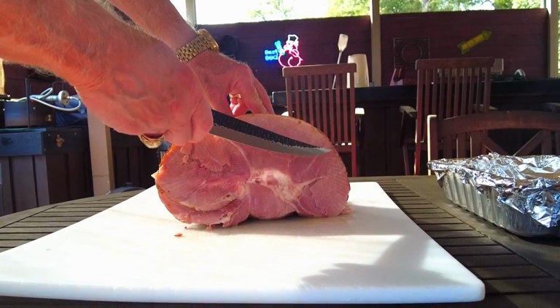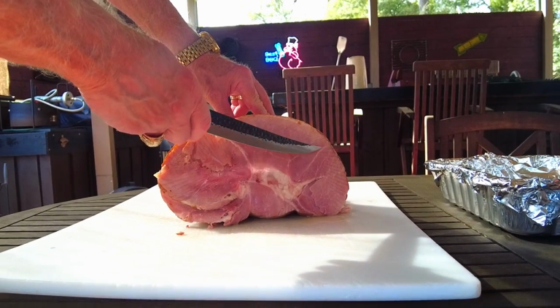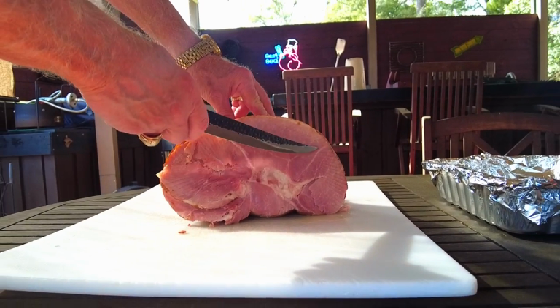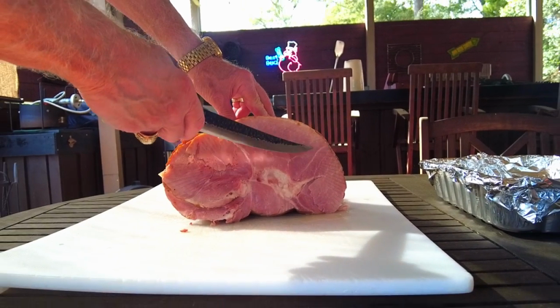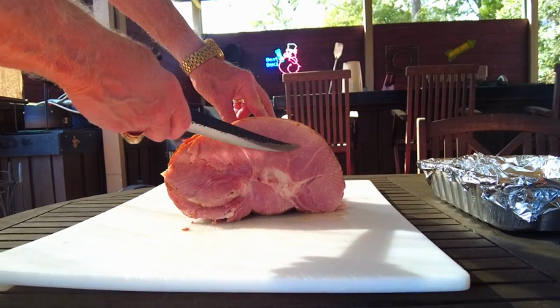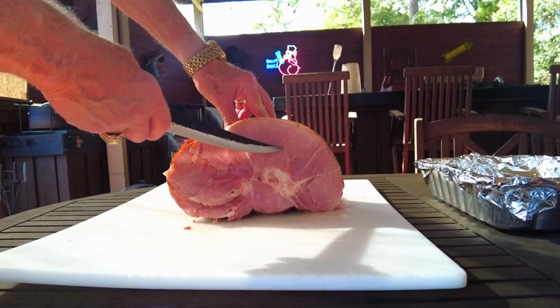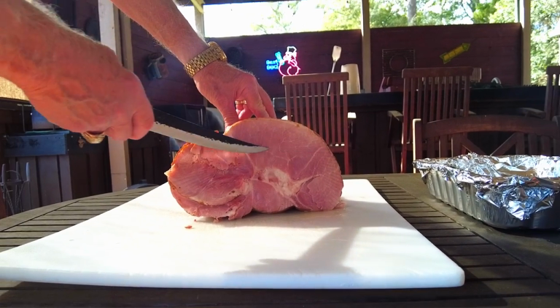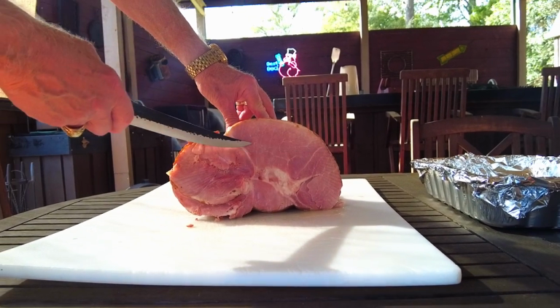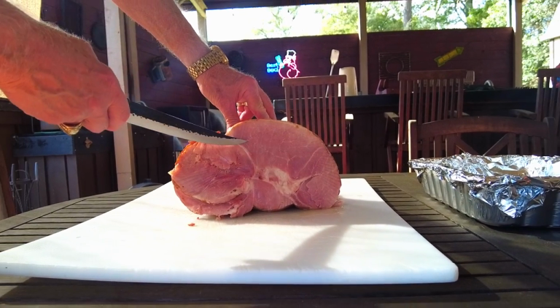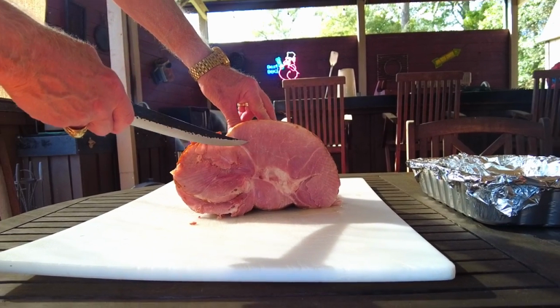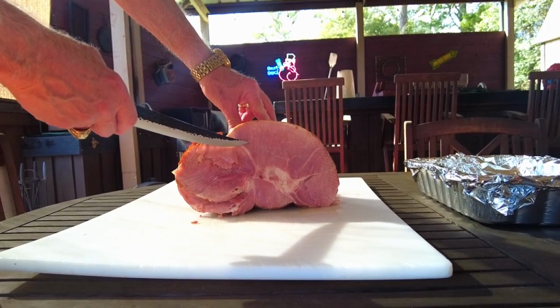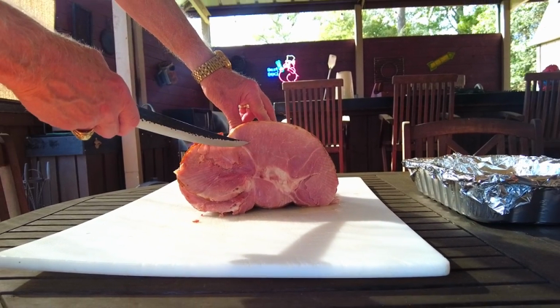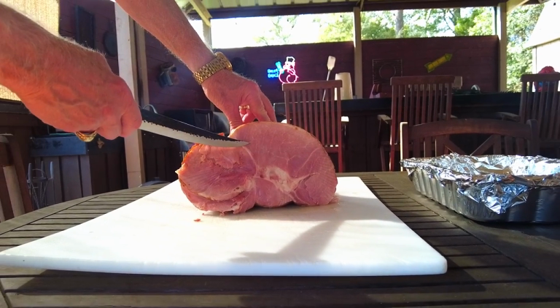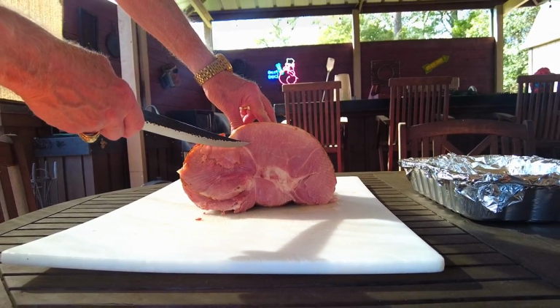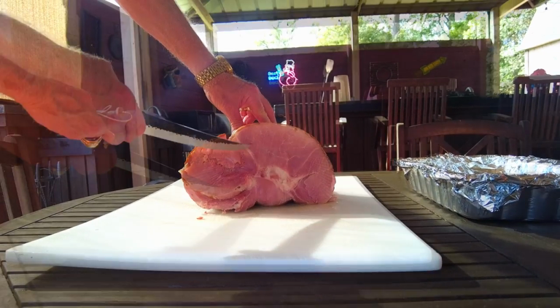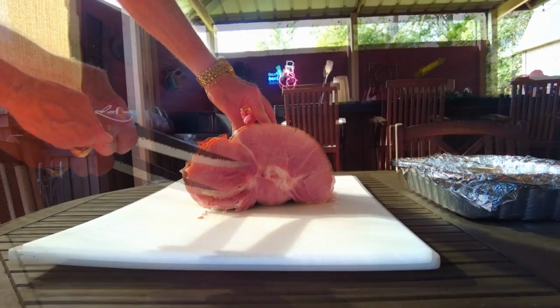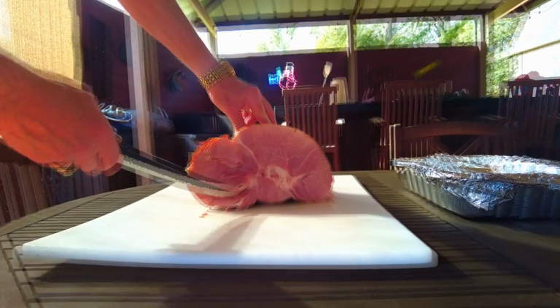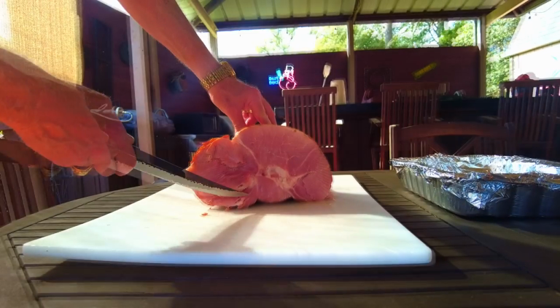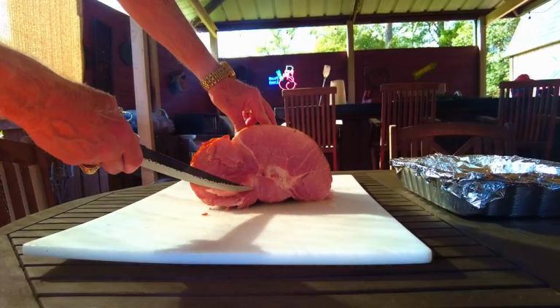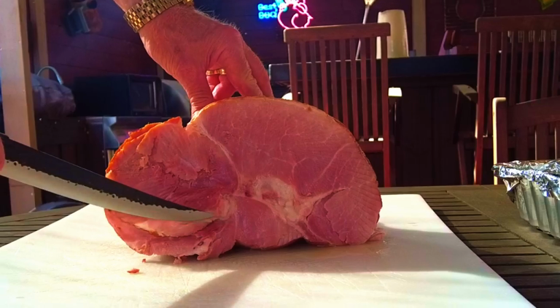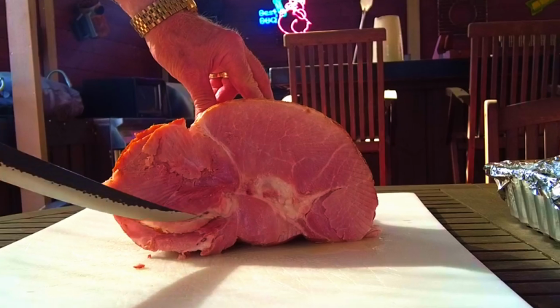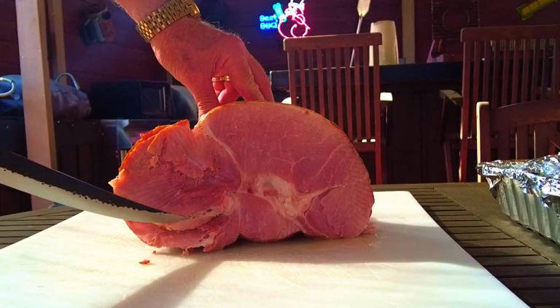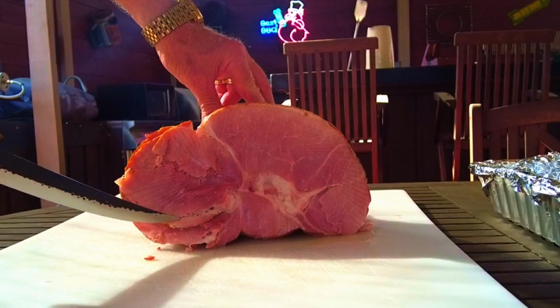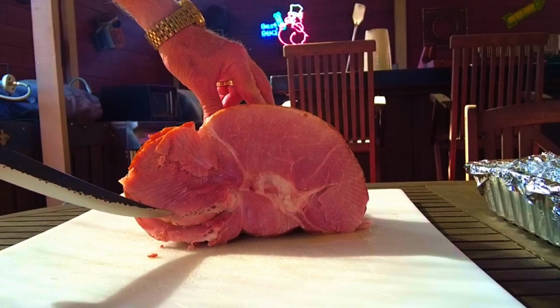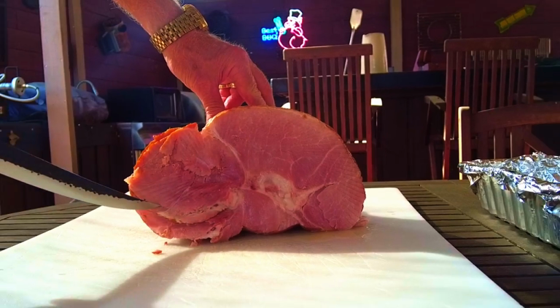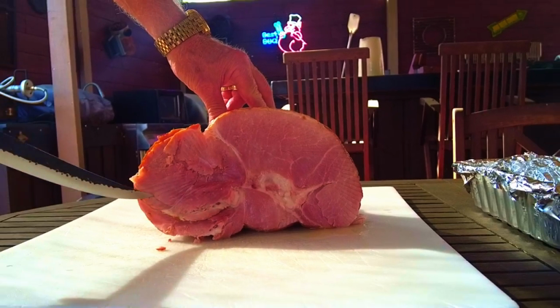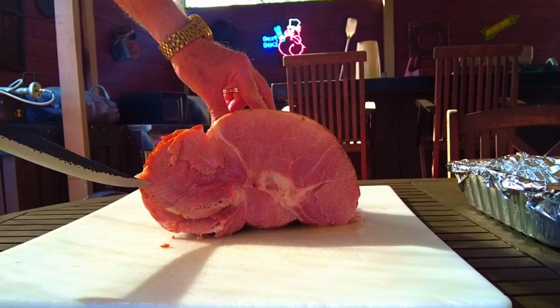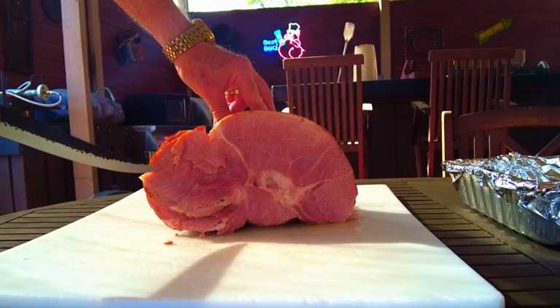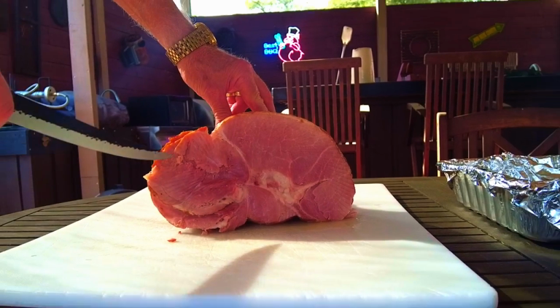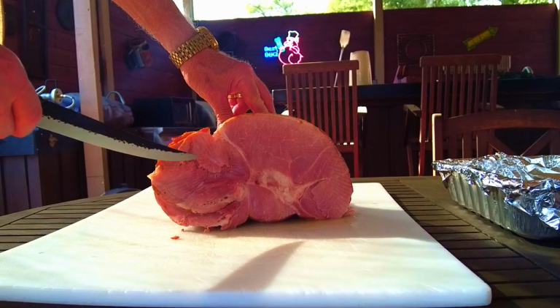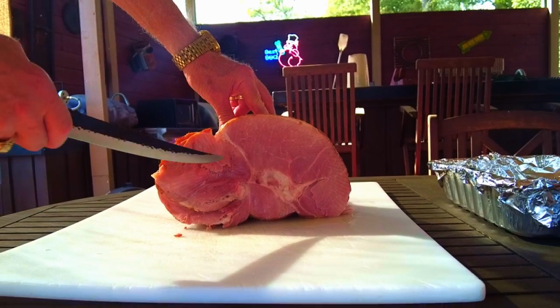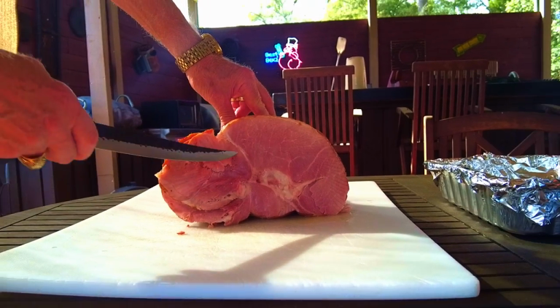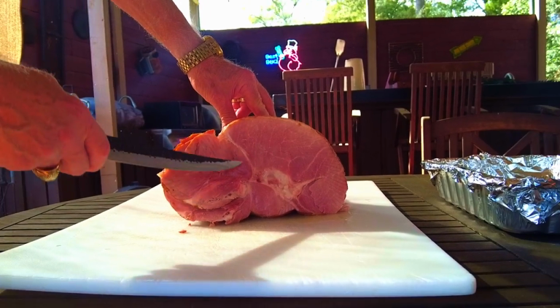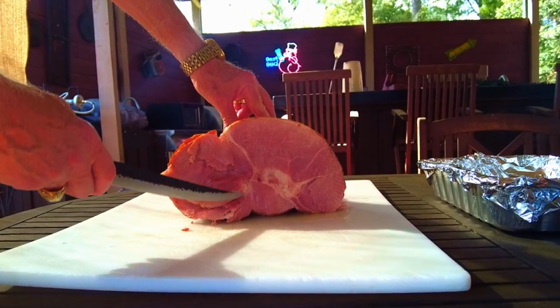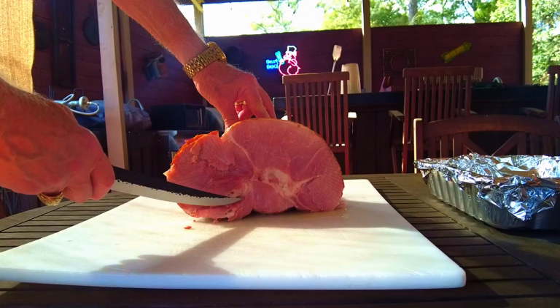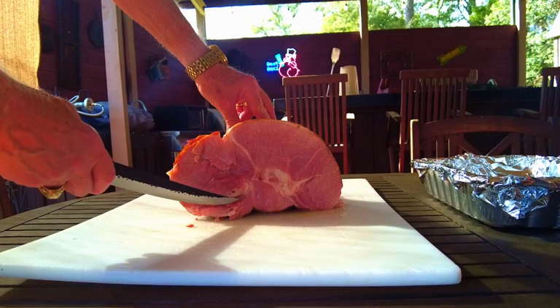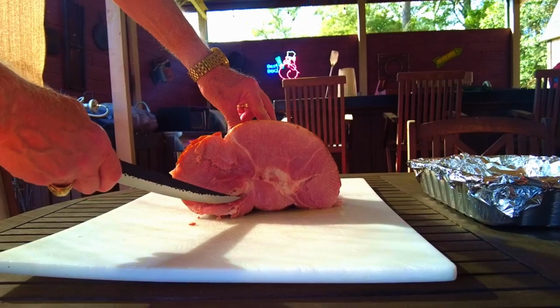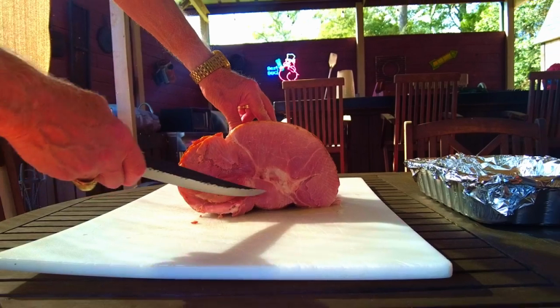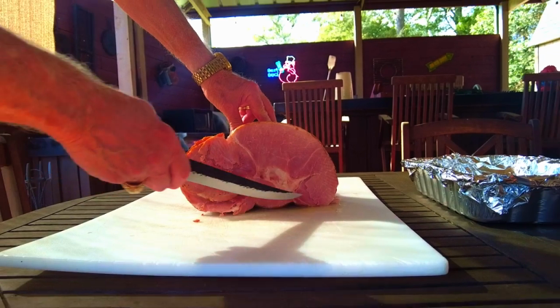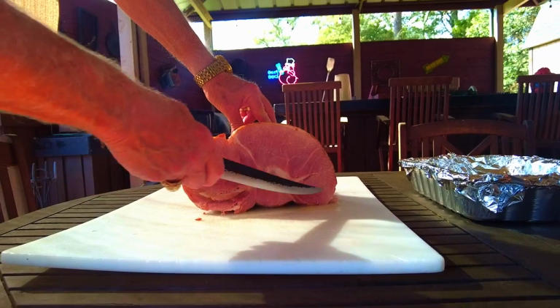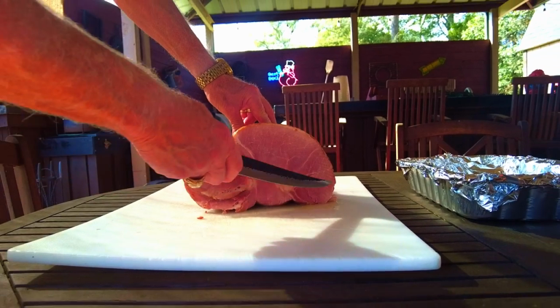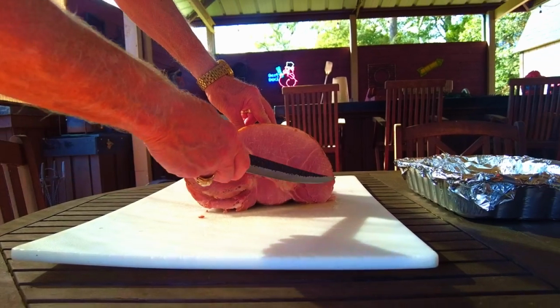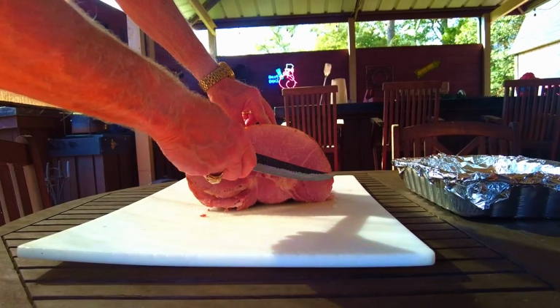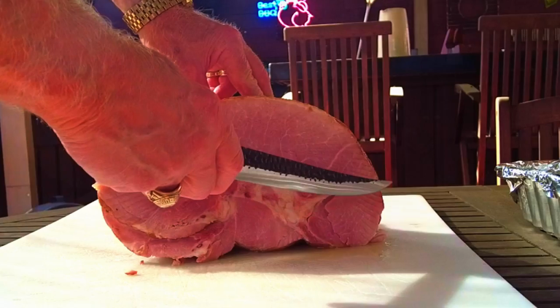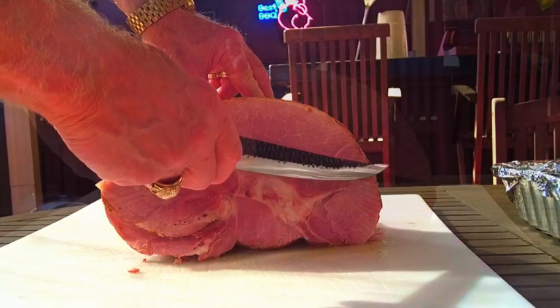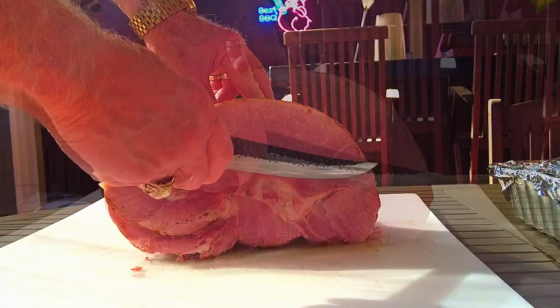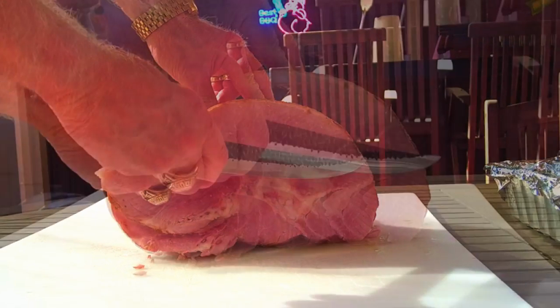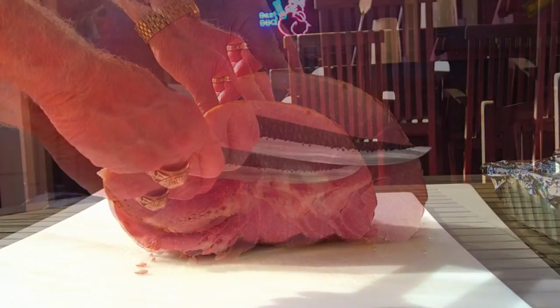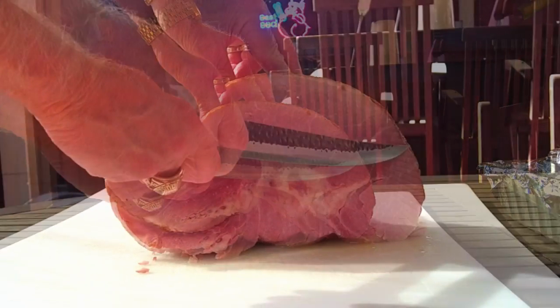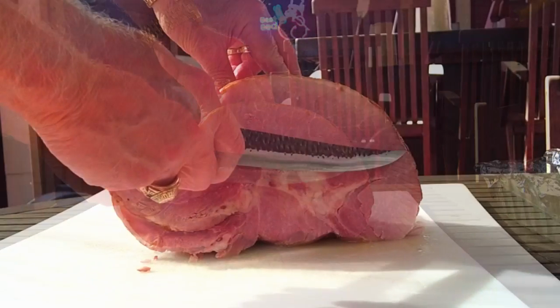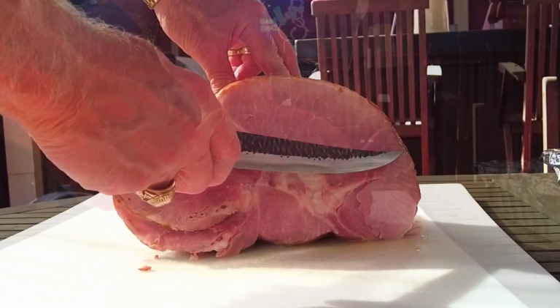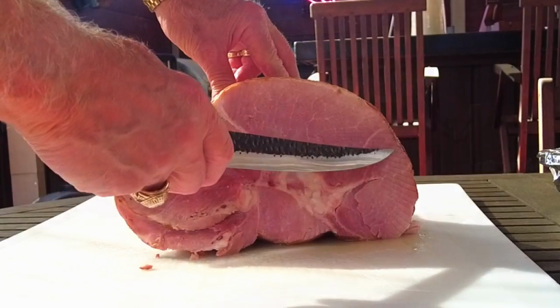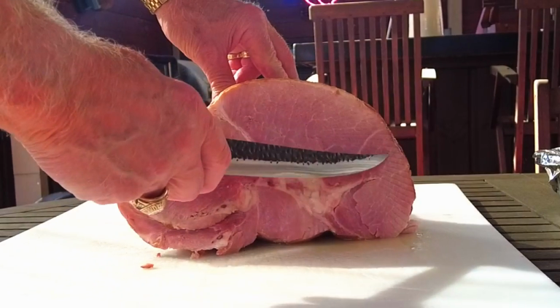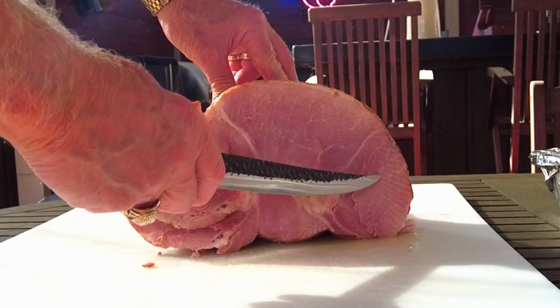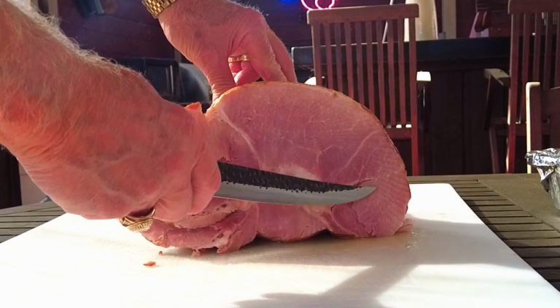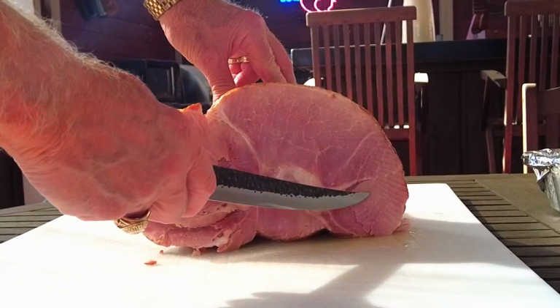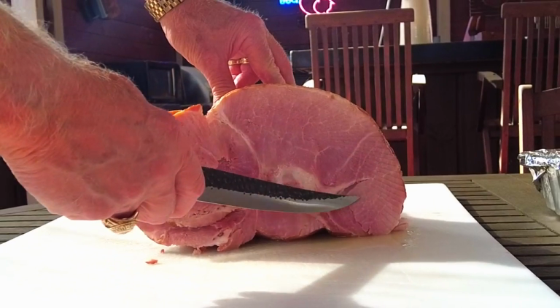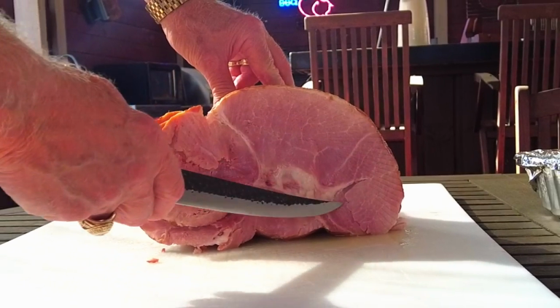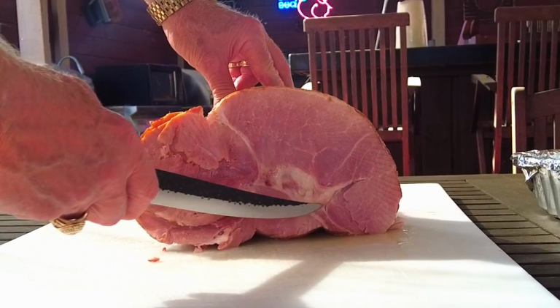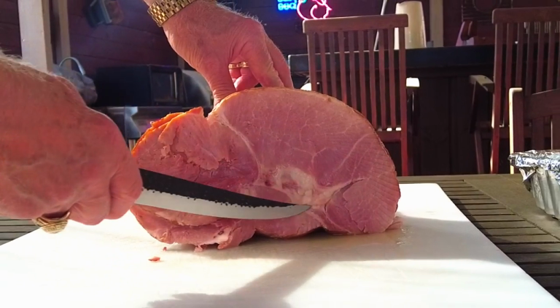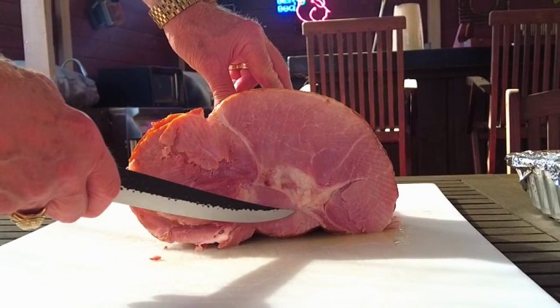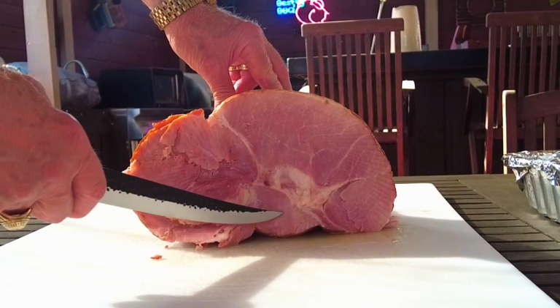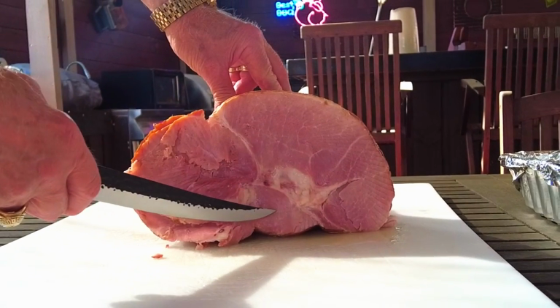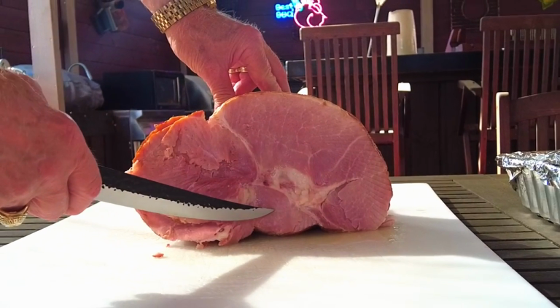Look at the end of the ham. Find the three major muscle groups. Now we'll remove them starting with the largest muscle first.